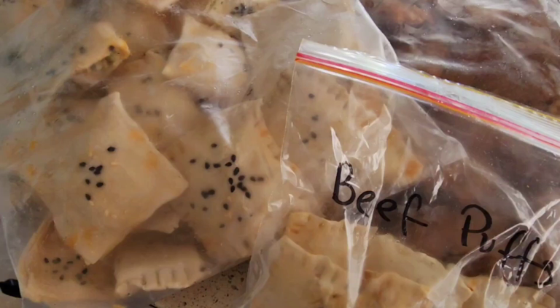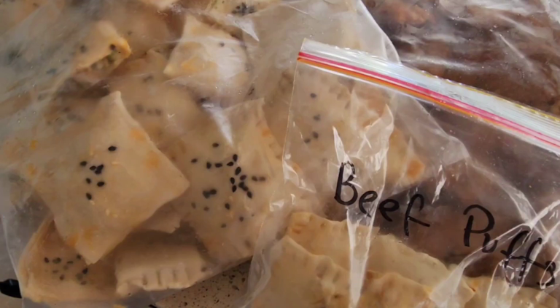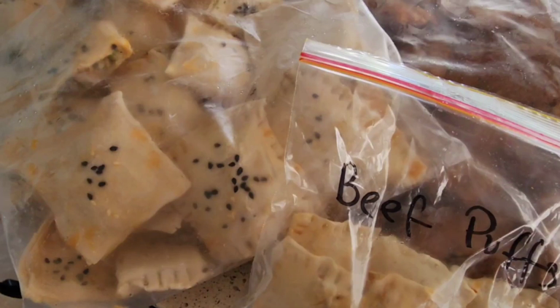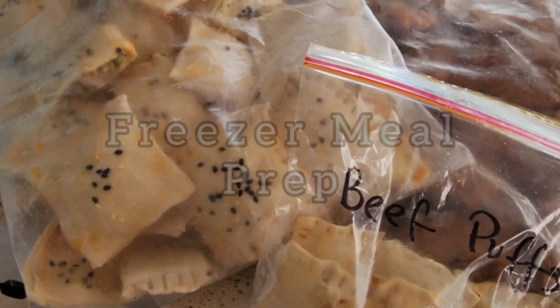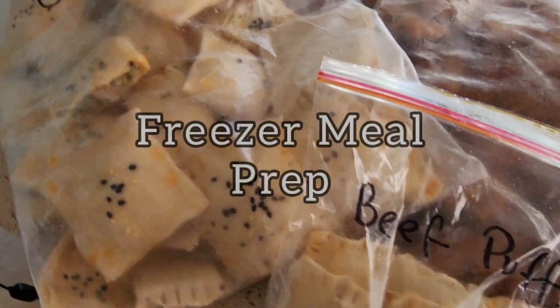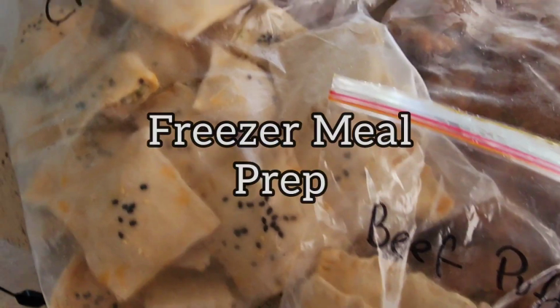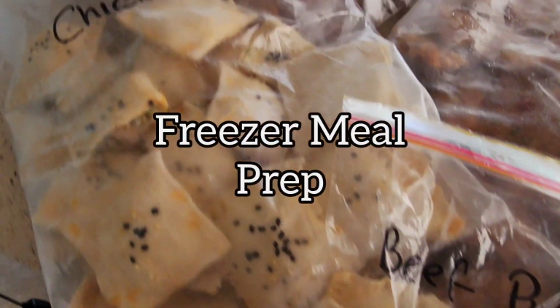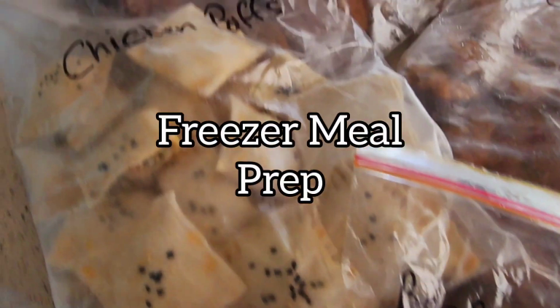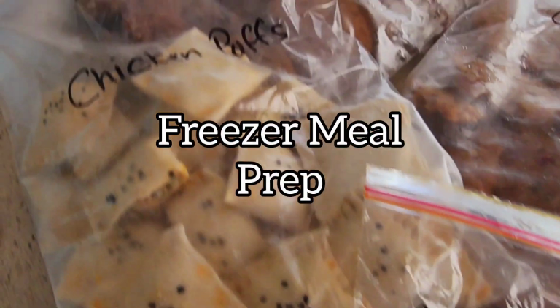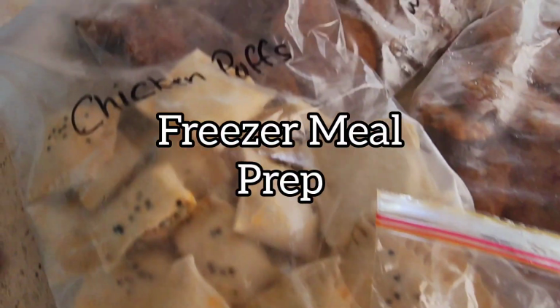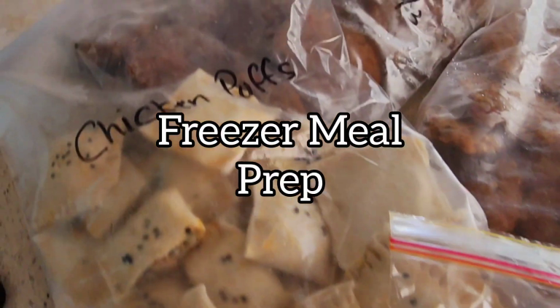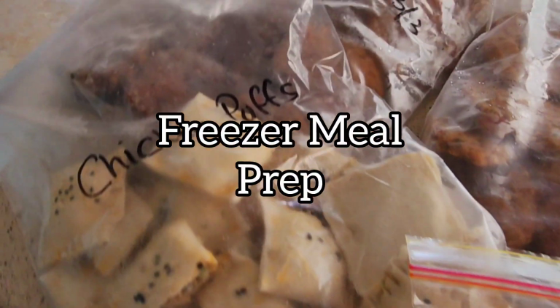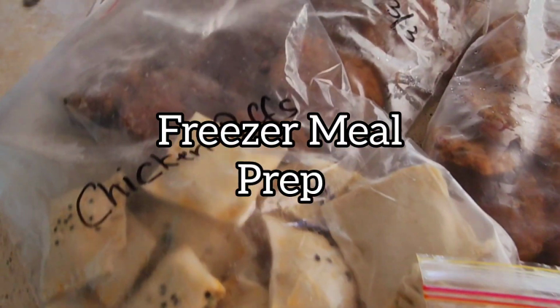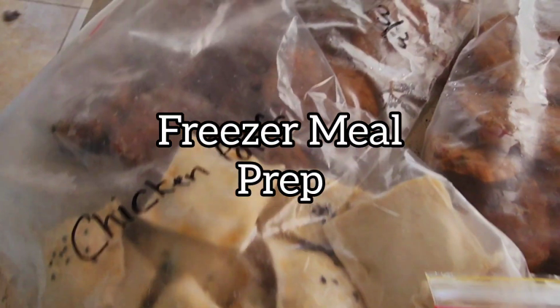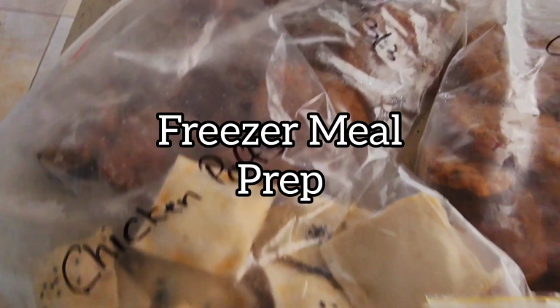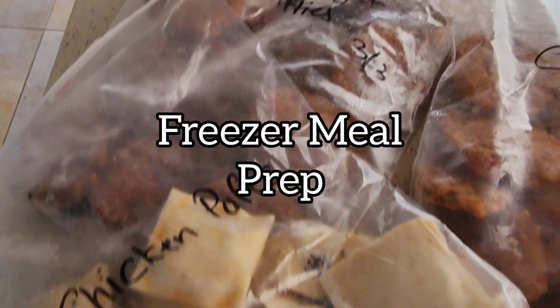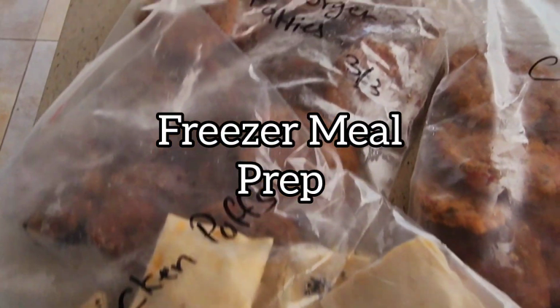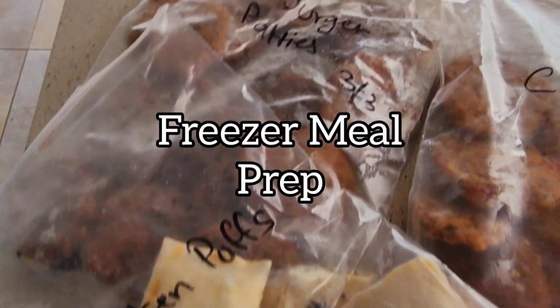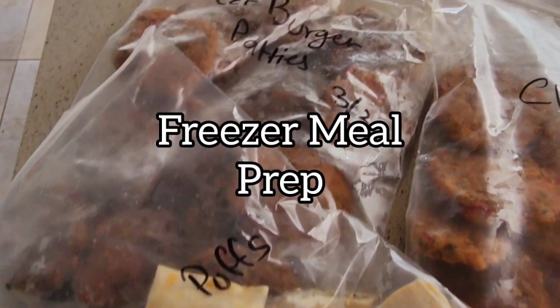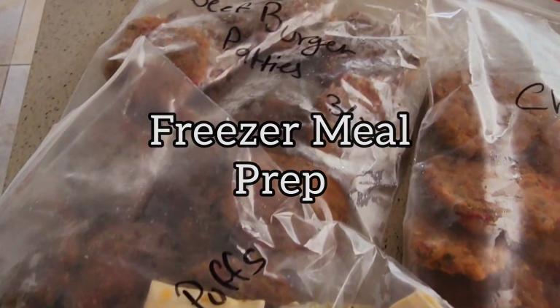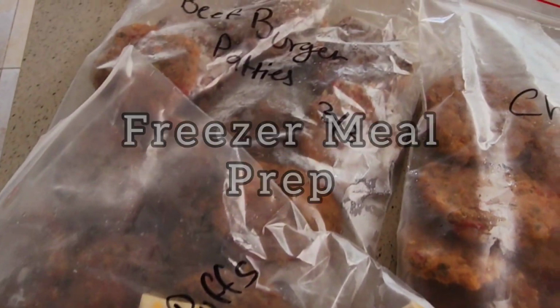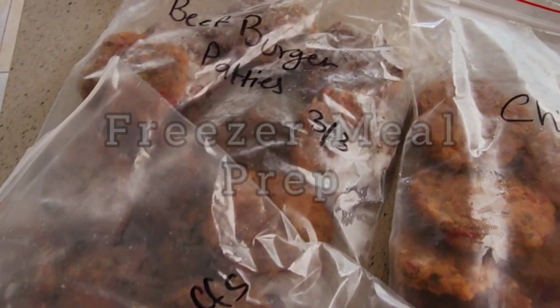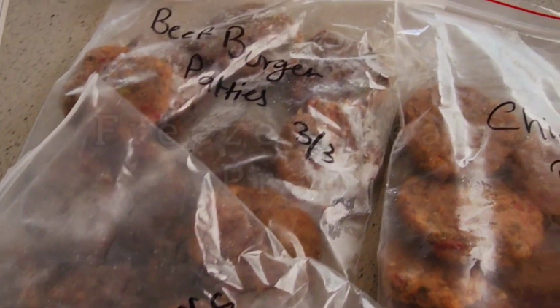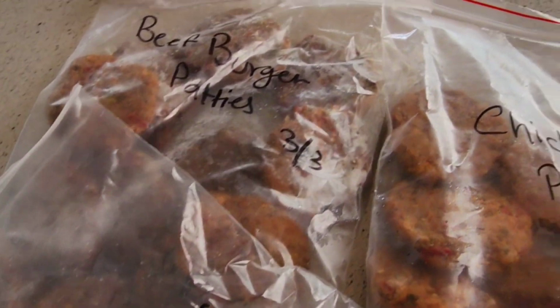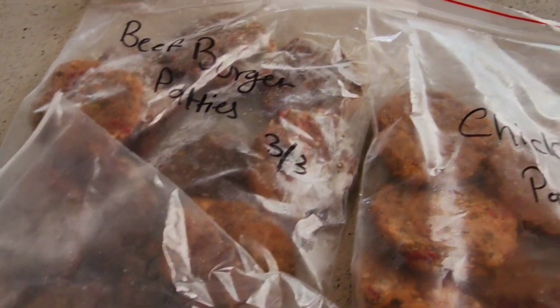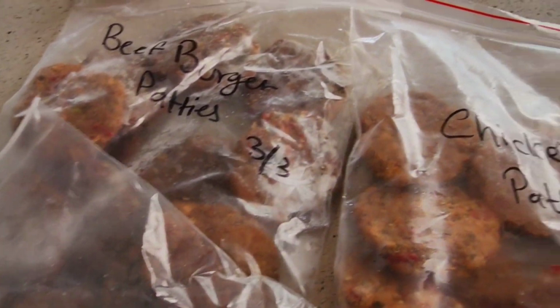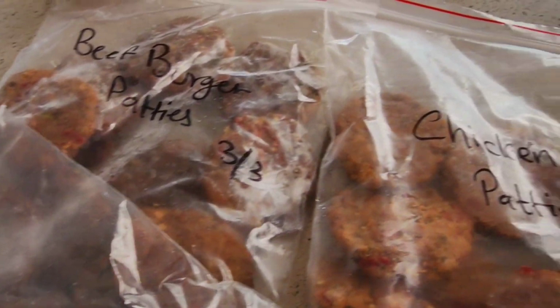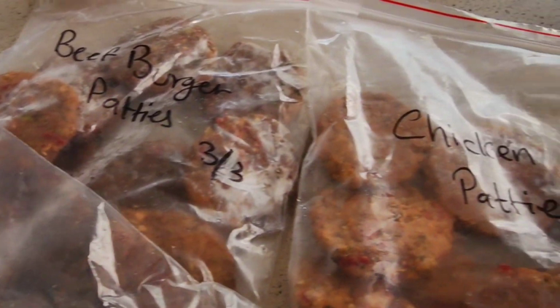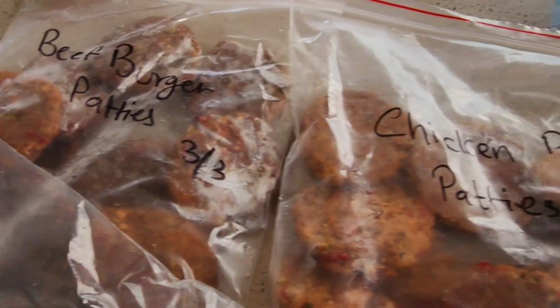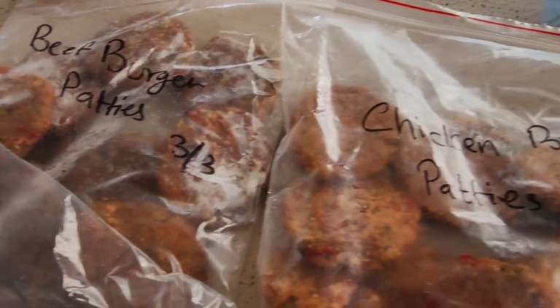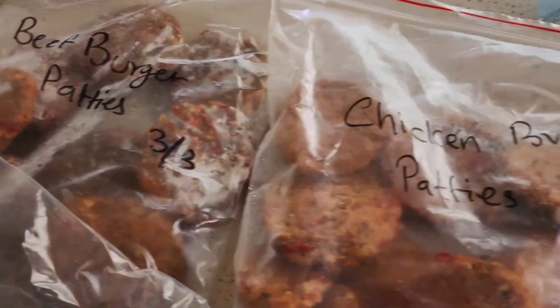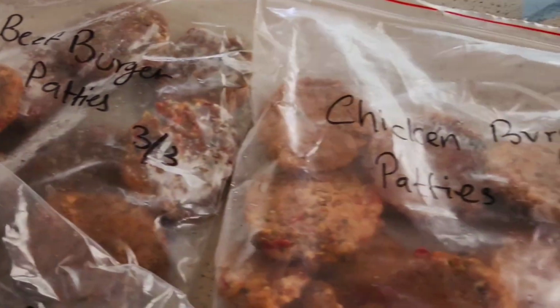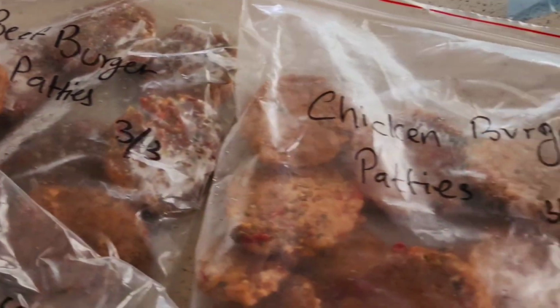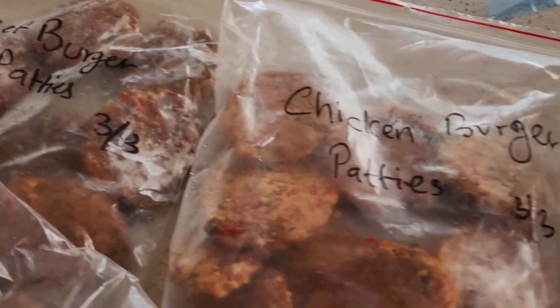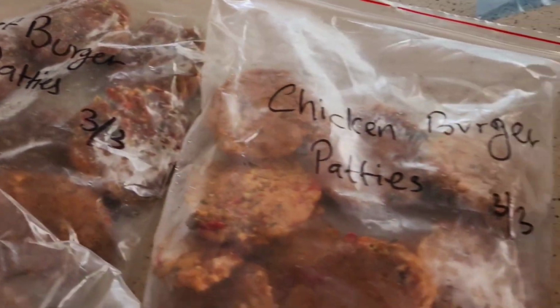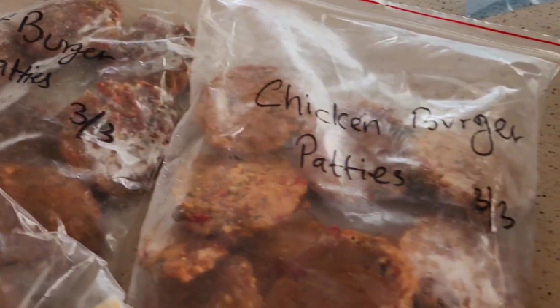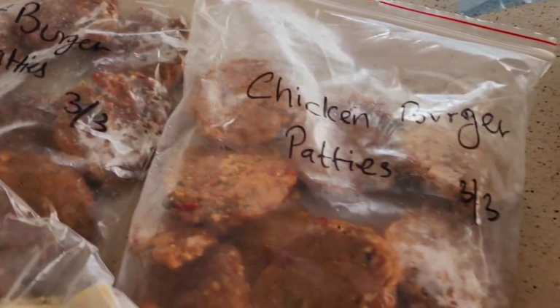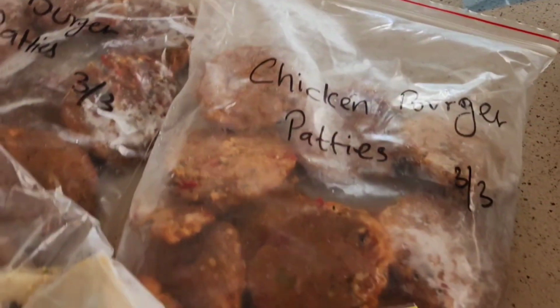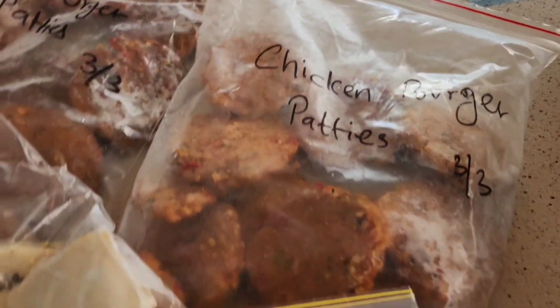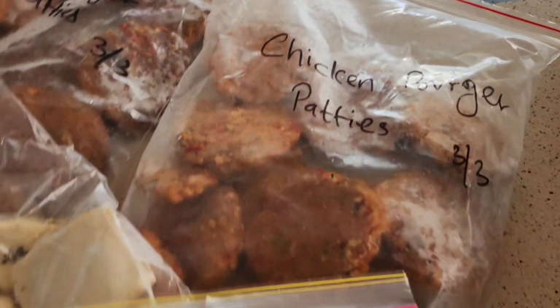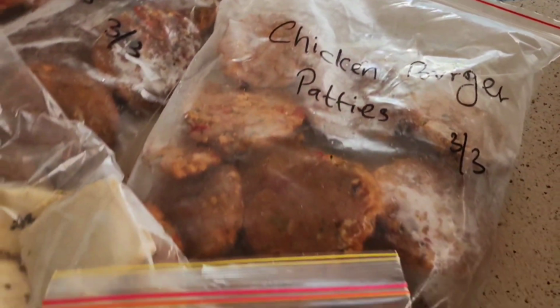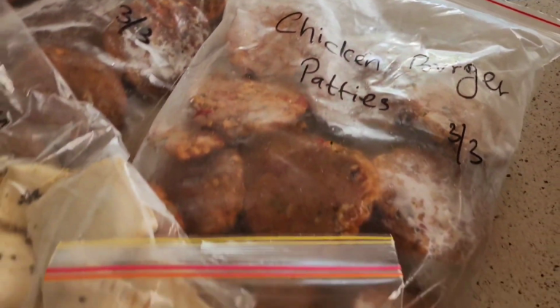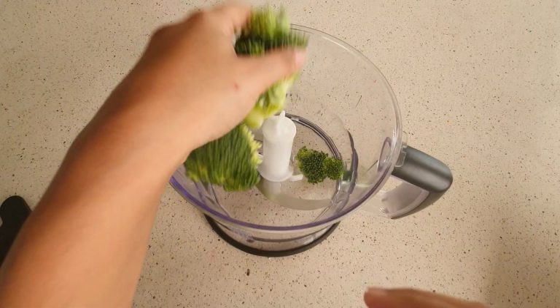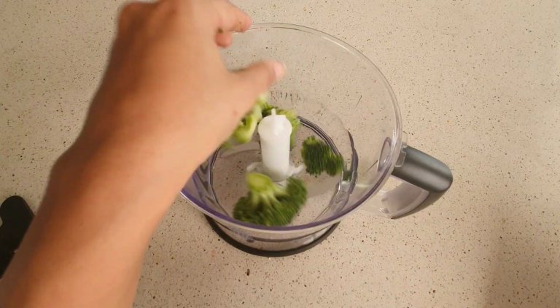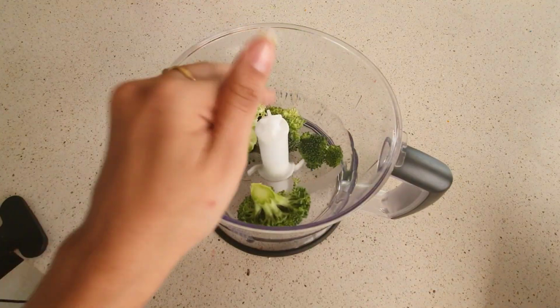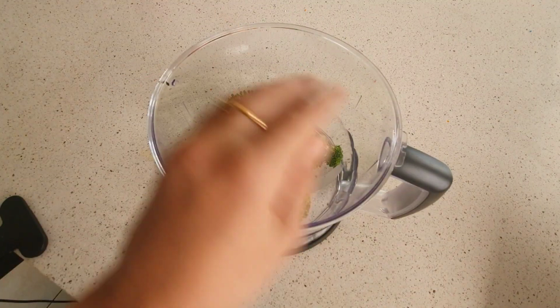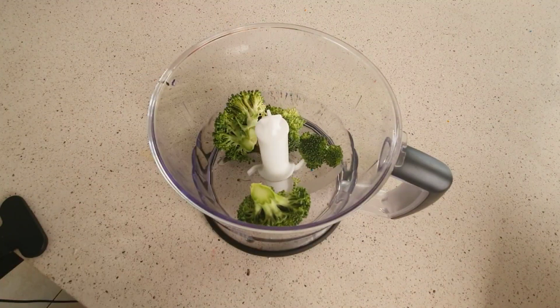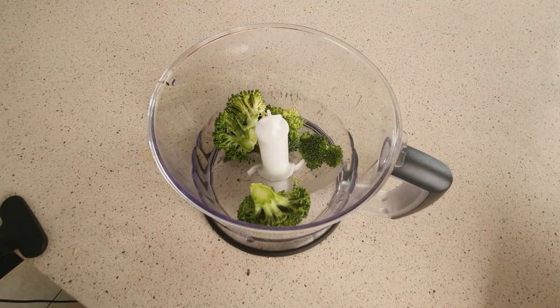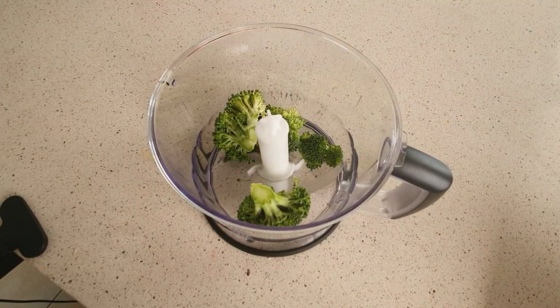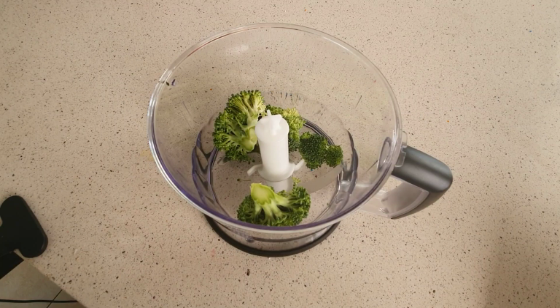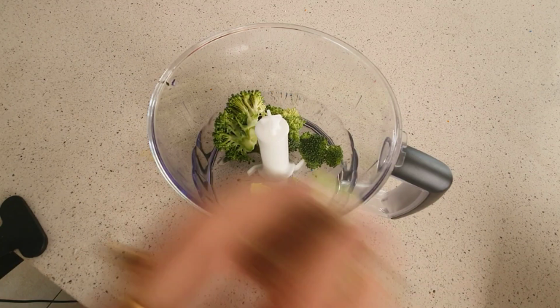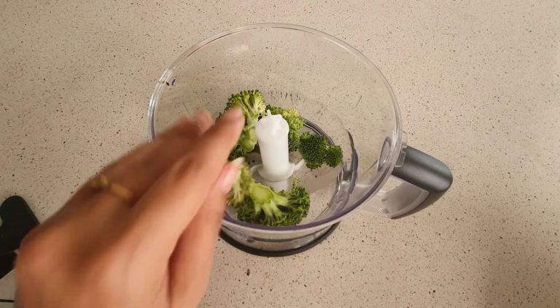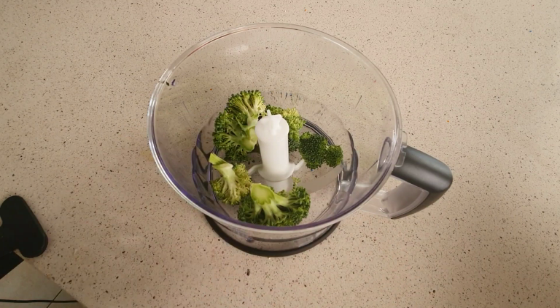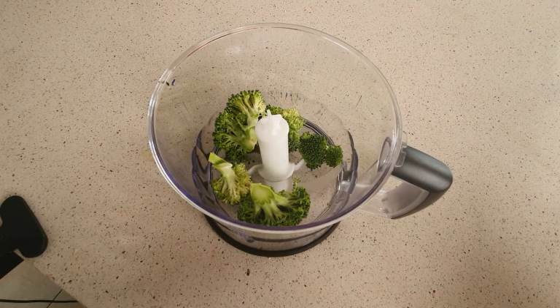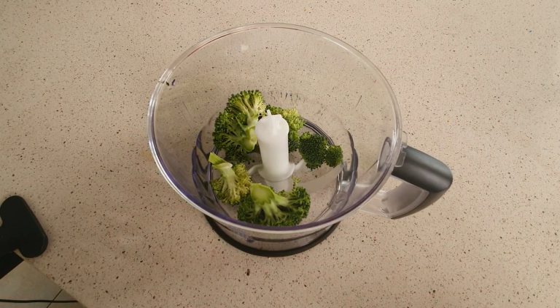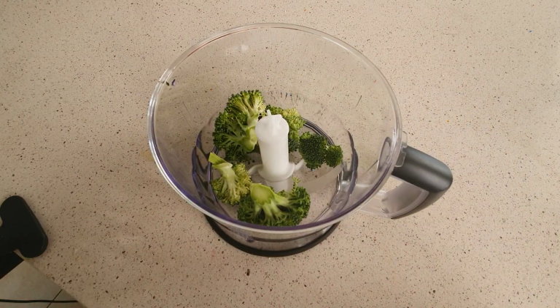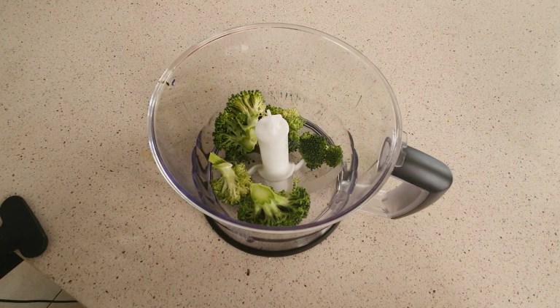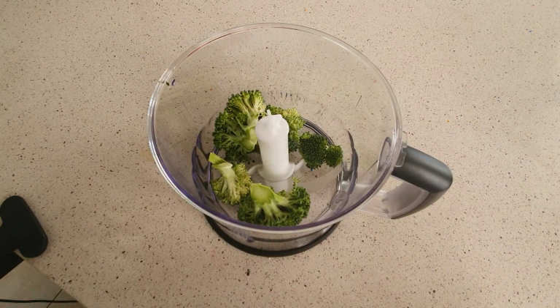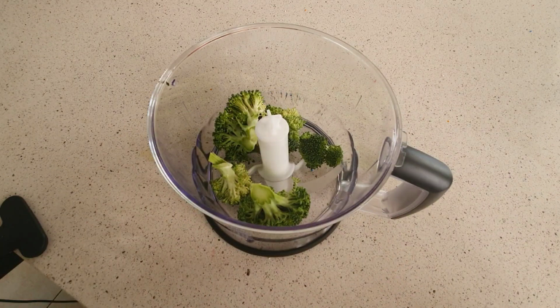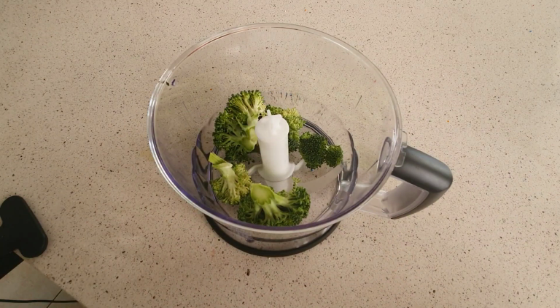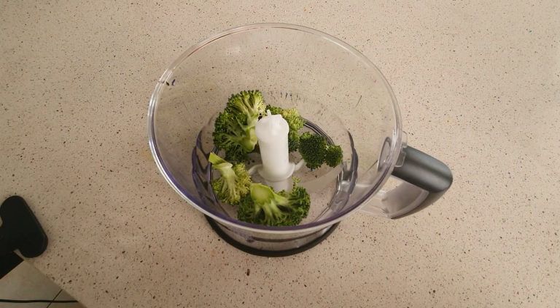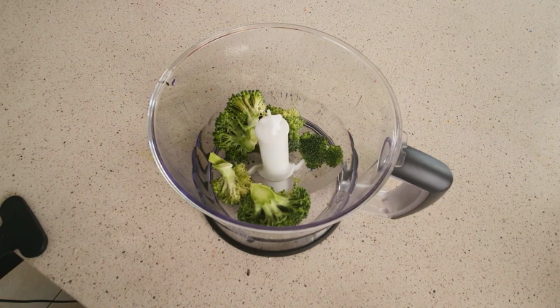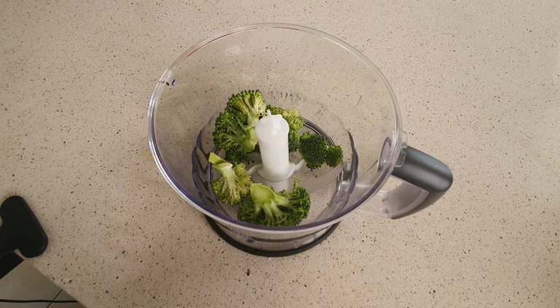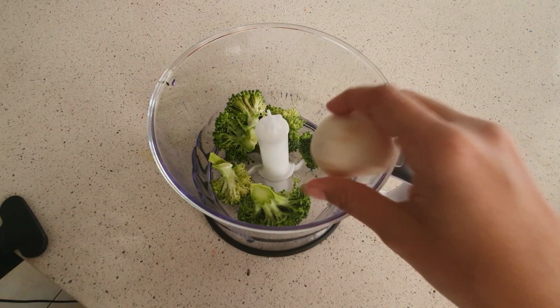Today's video is about my tips for freezer meal preps — what you can make and store in the freezer and how you can store it.